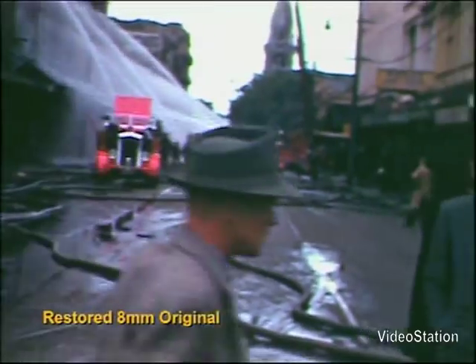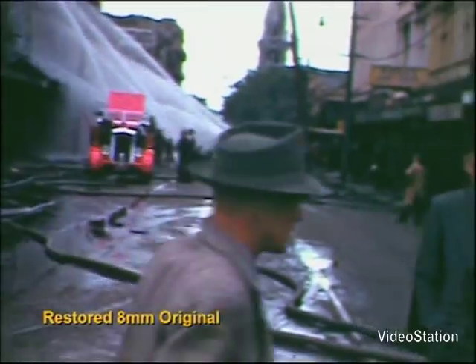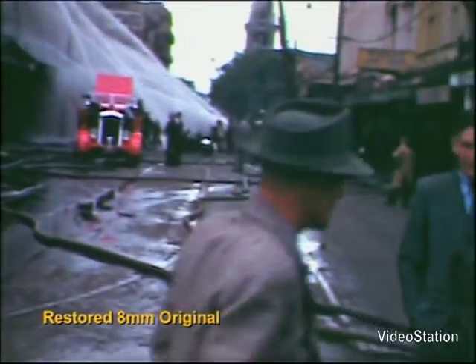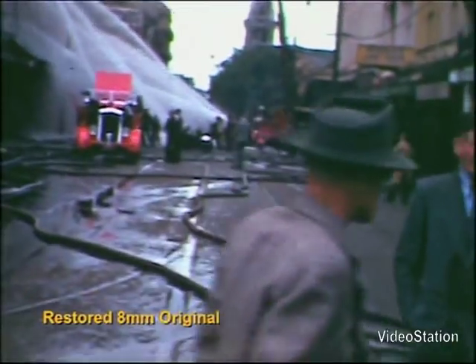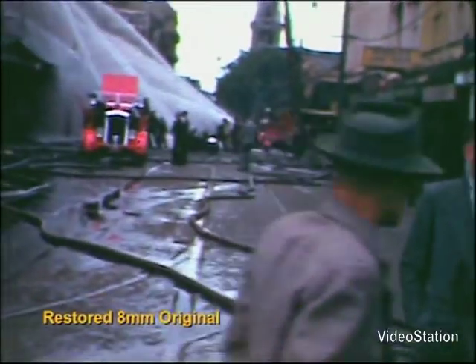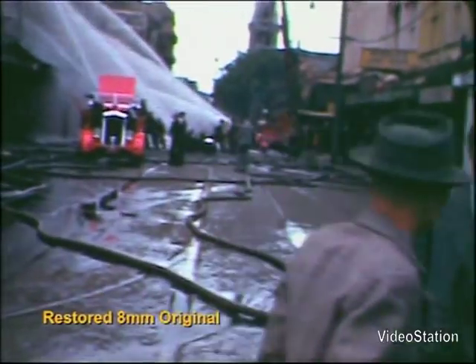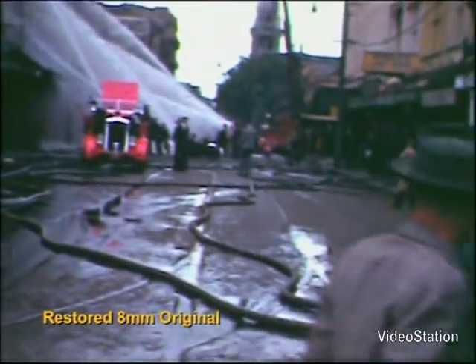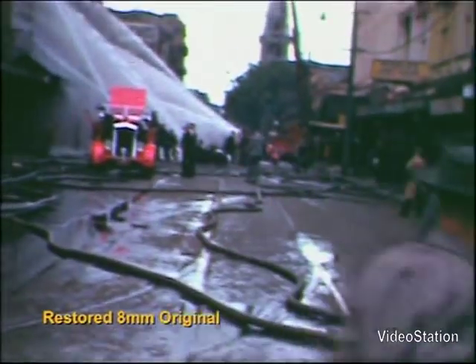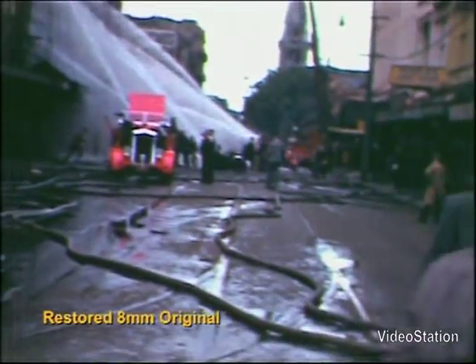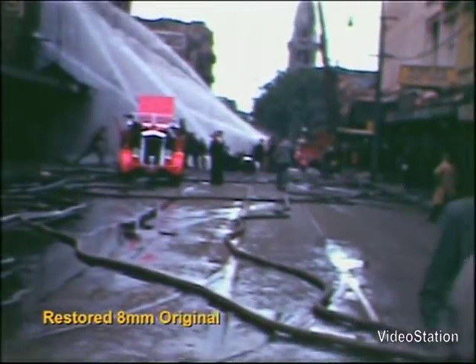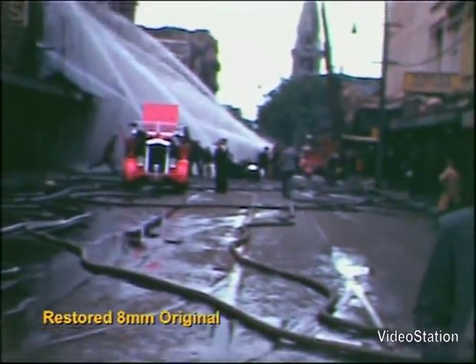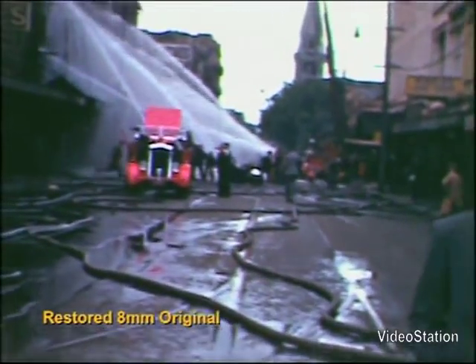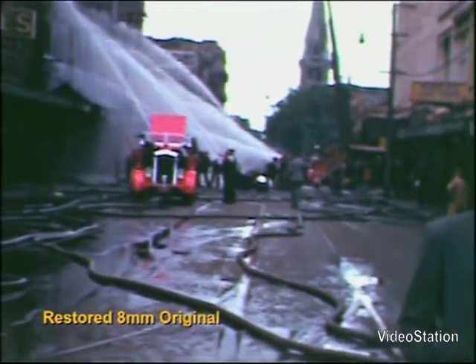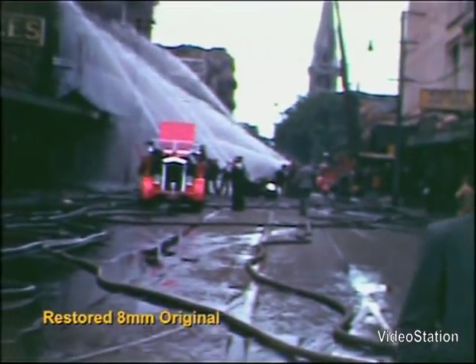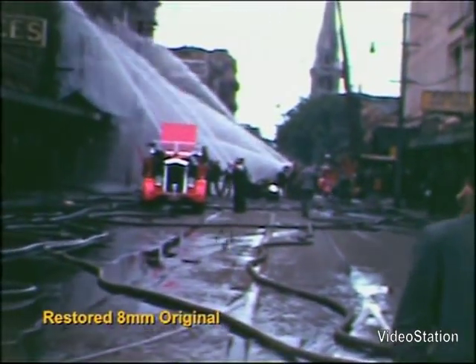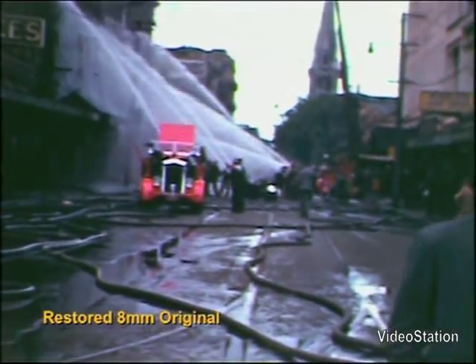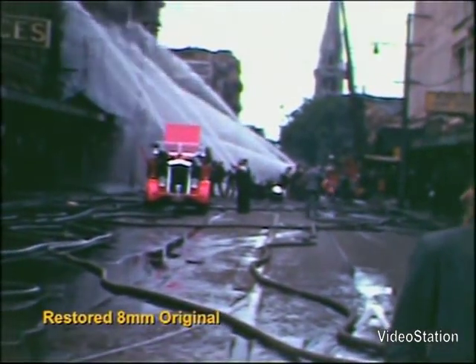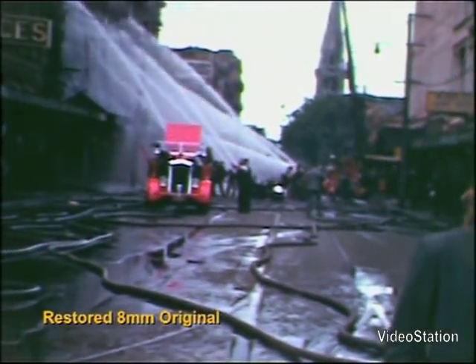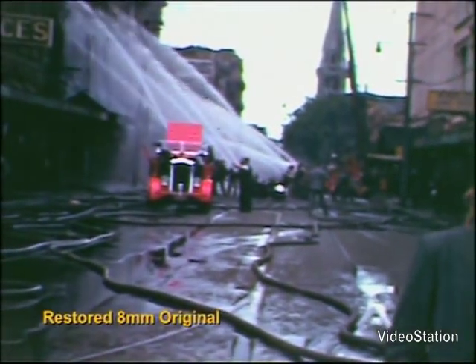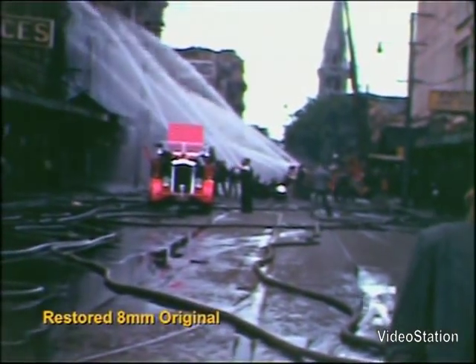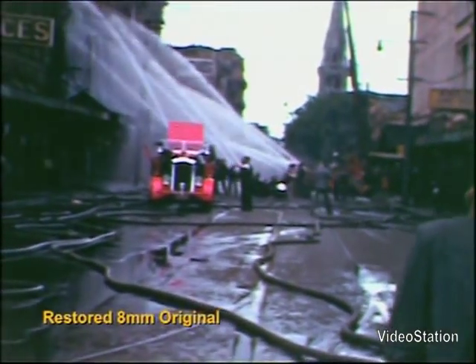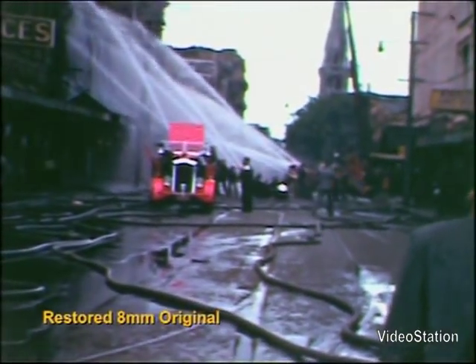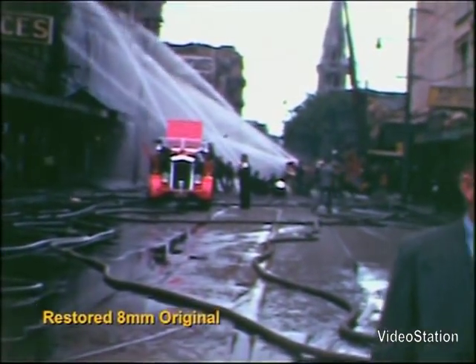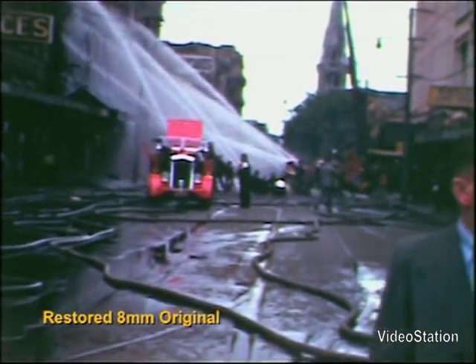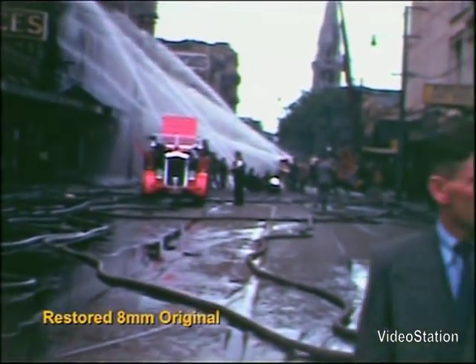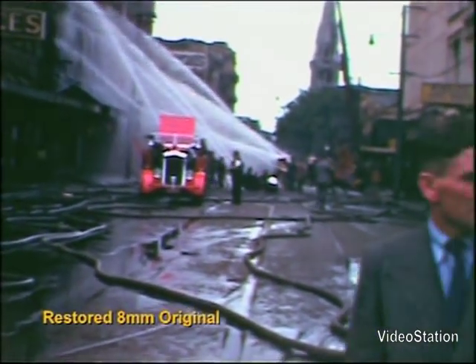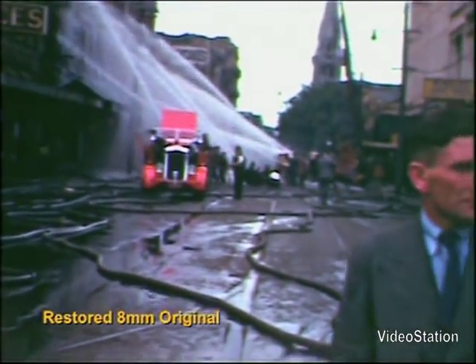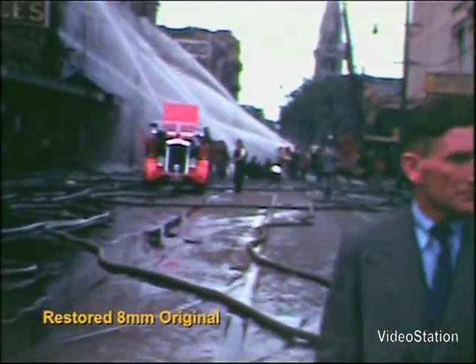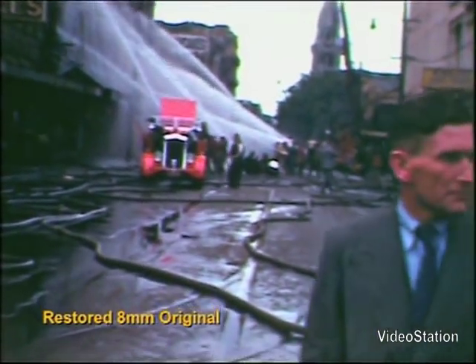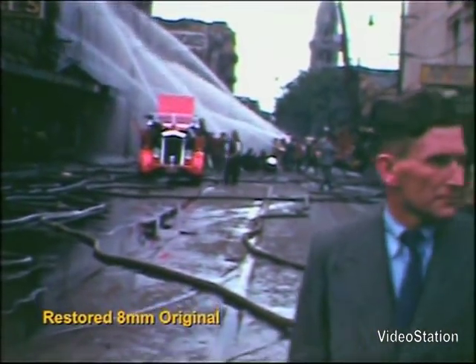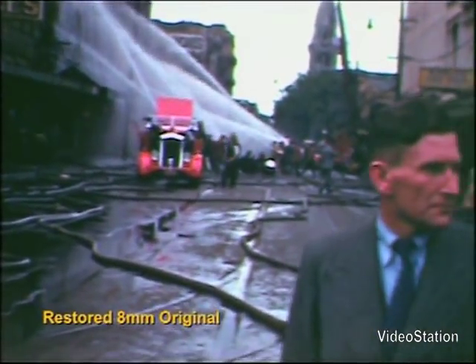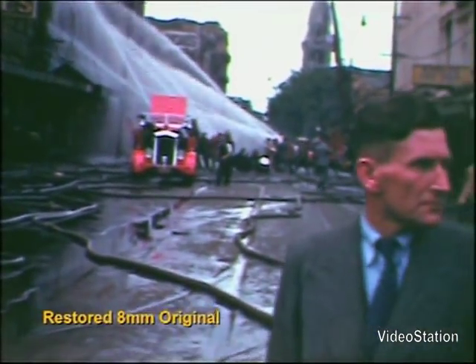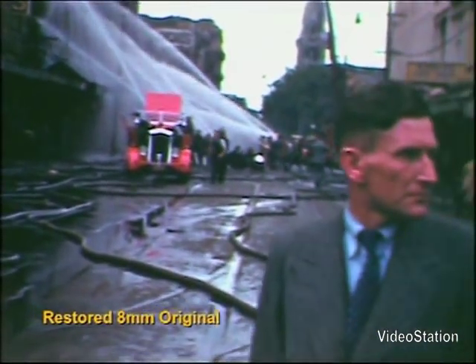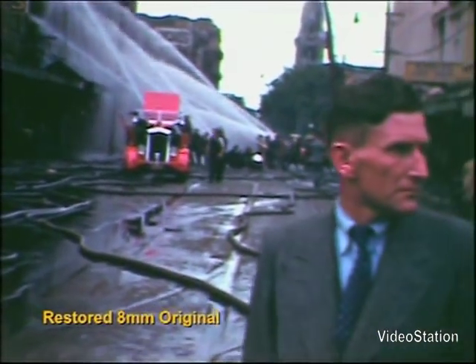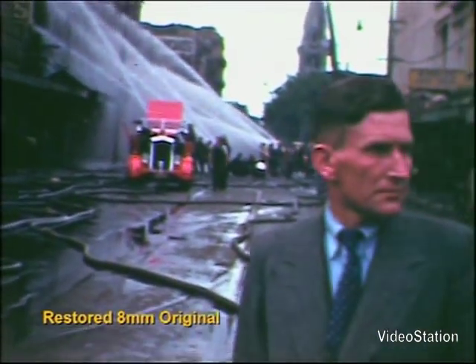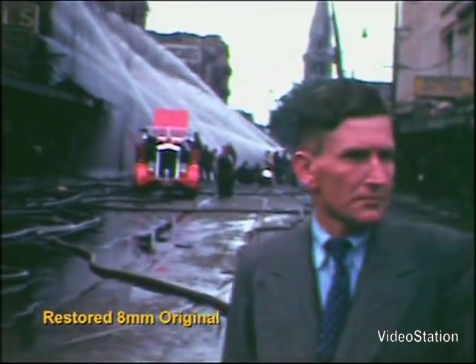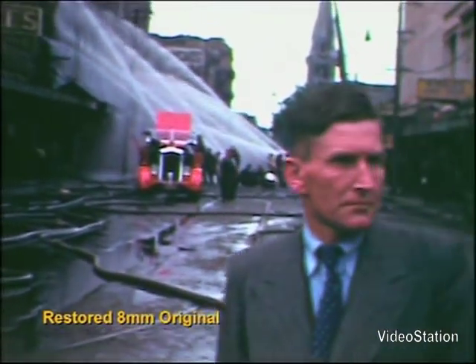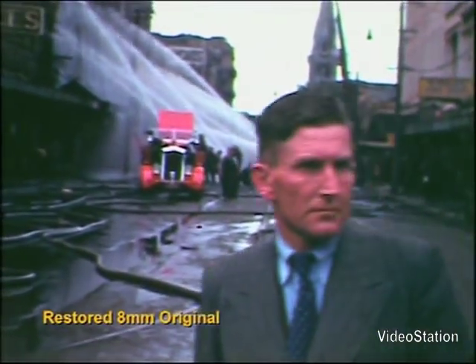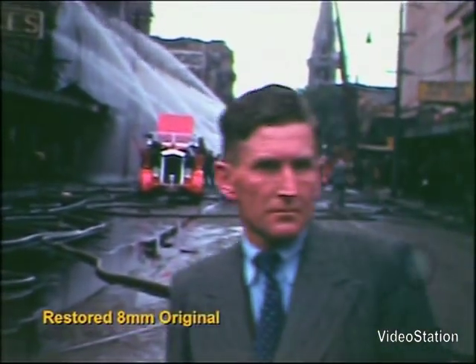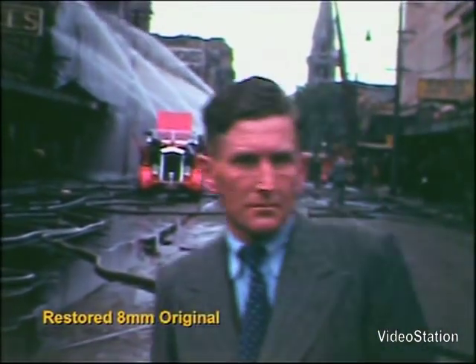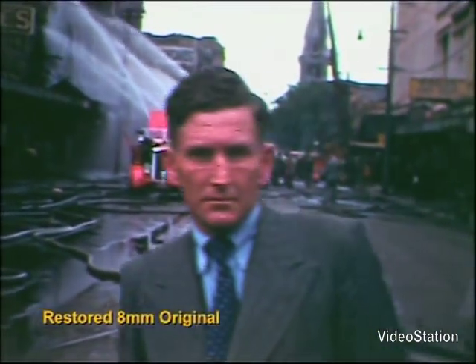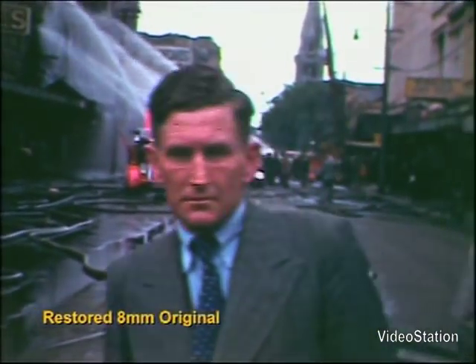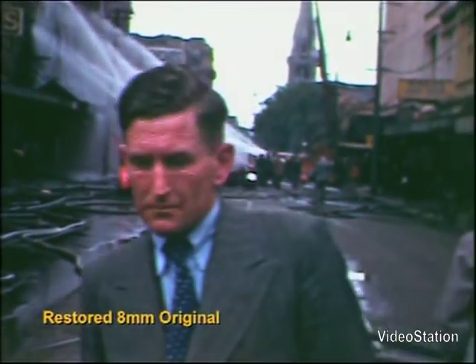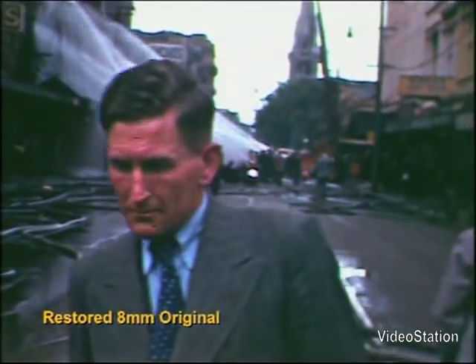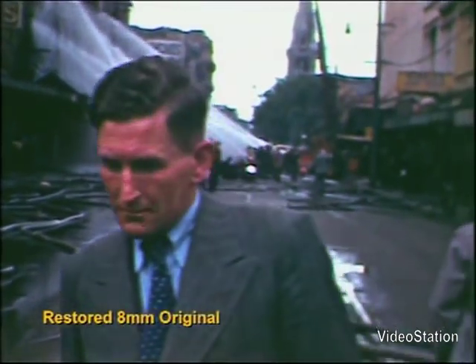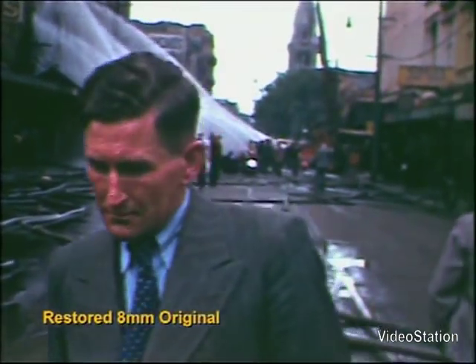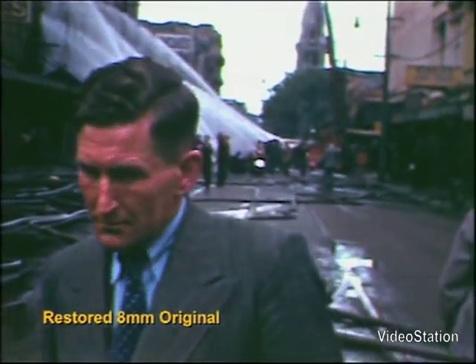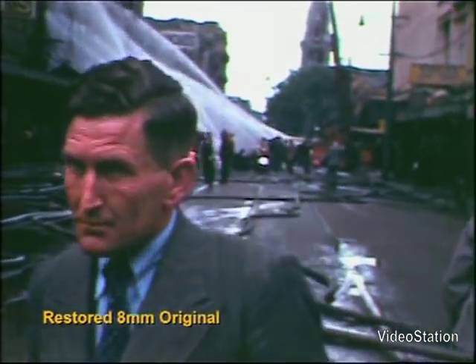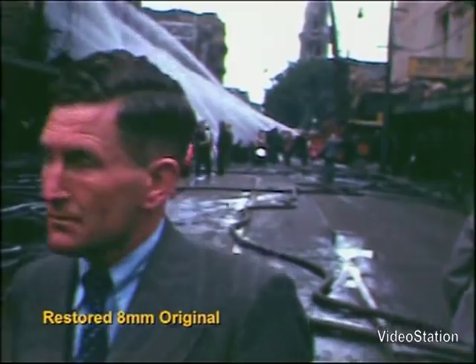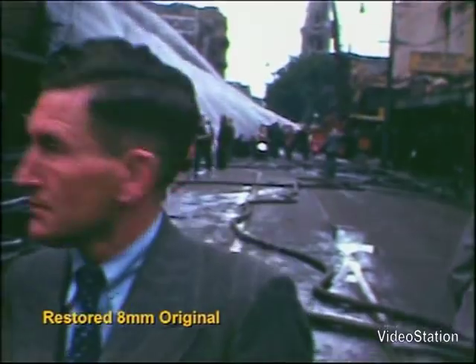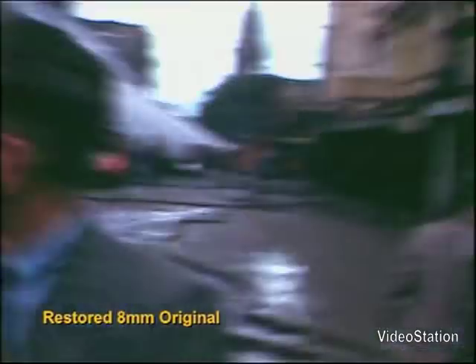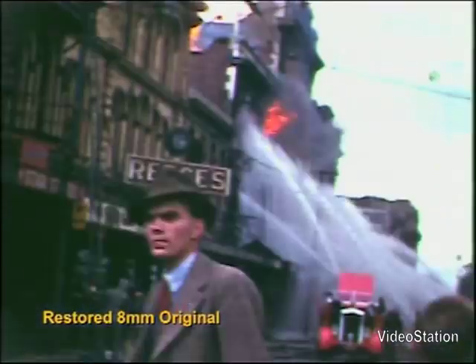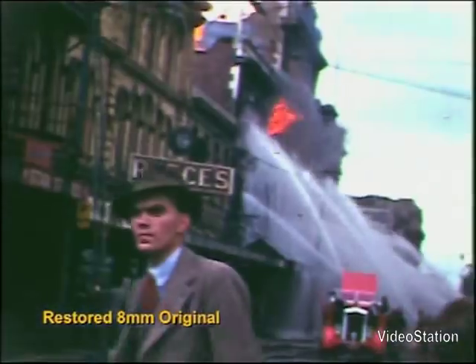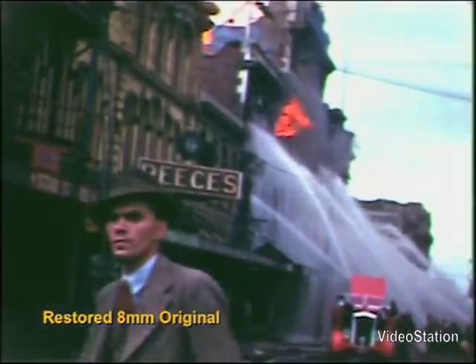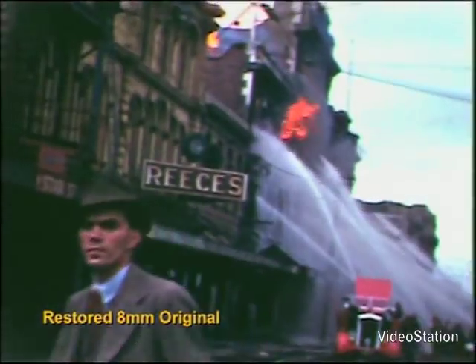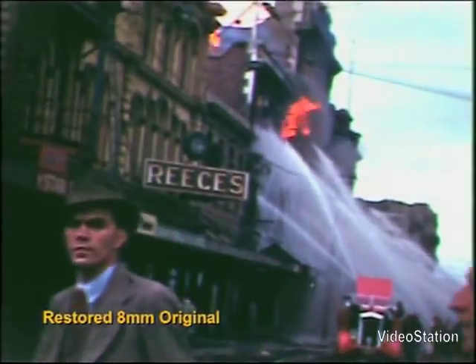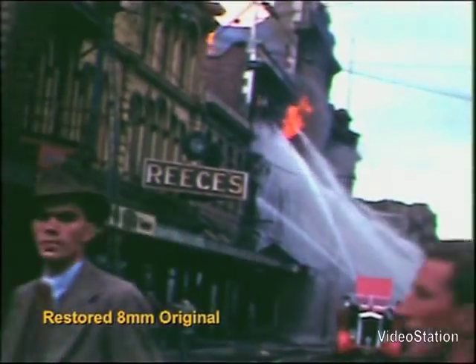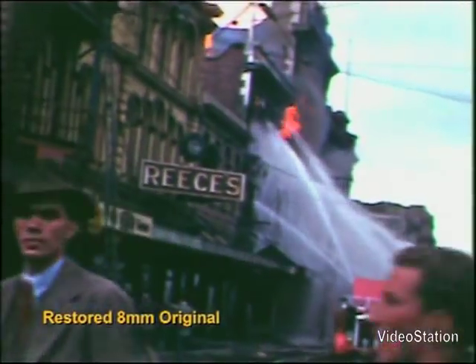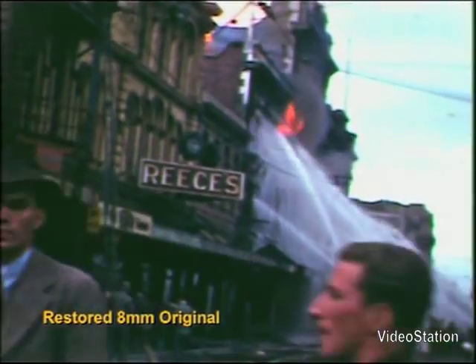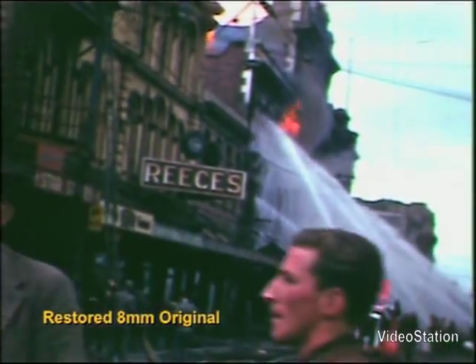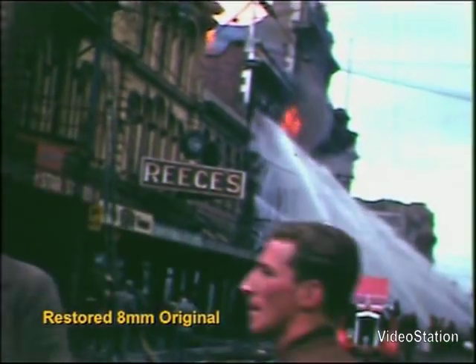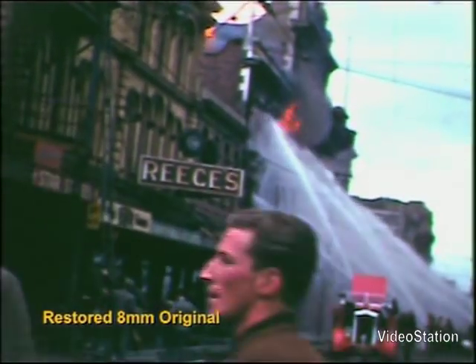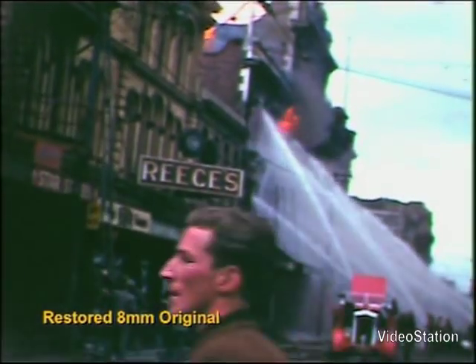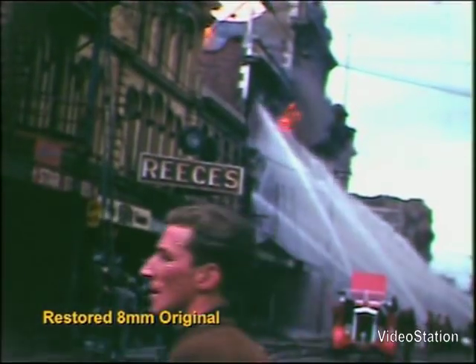This restoration was commissioned in order to preserve New Zealand's historic images.